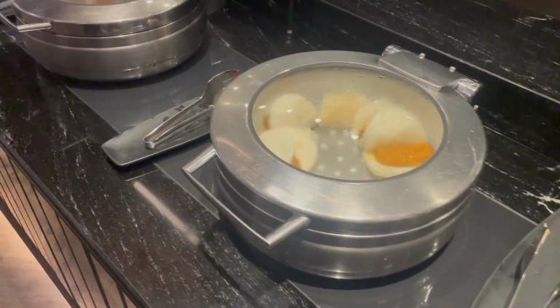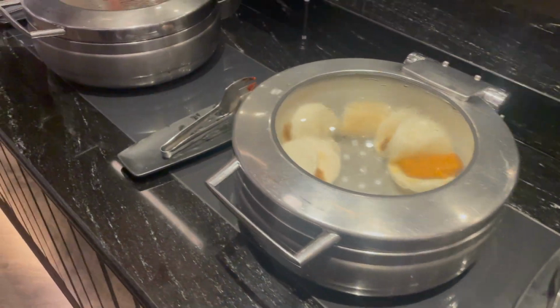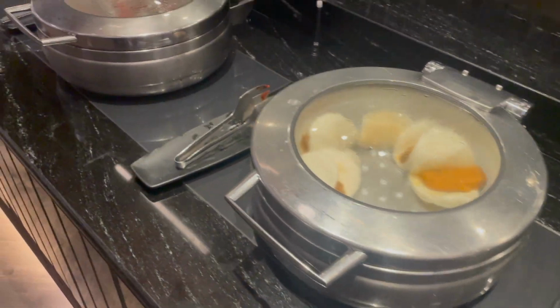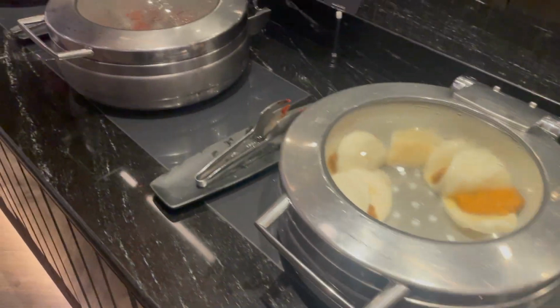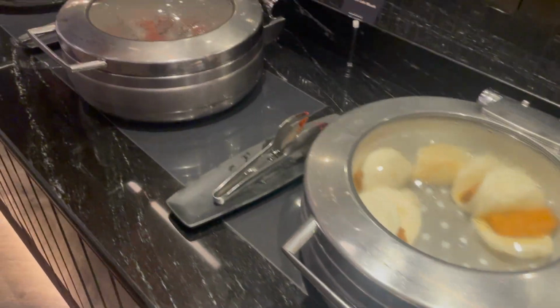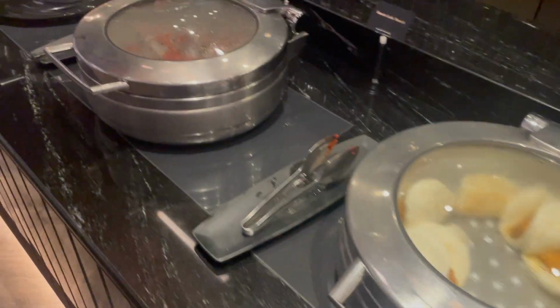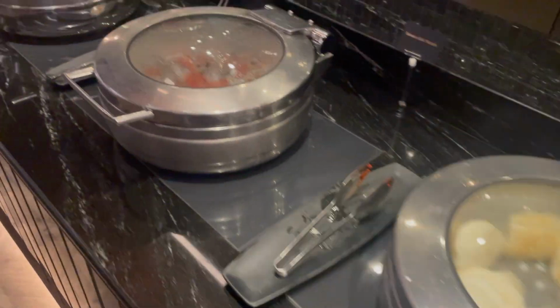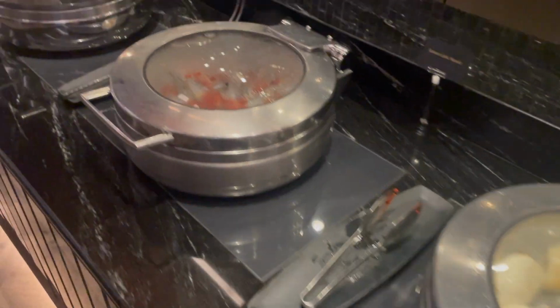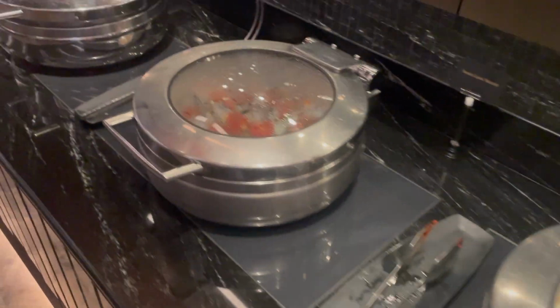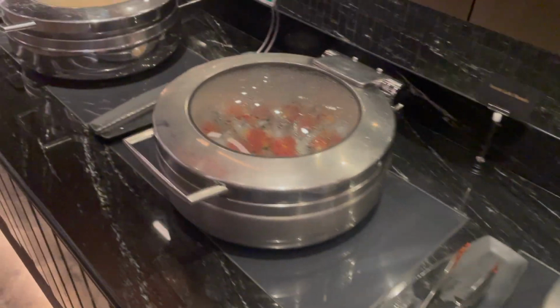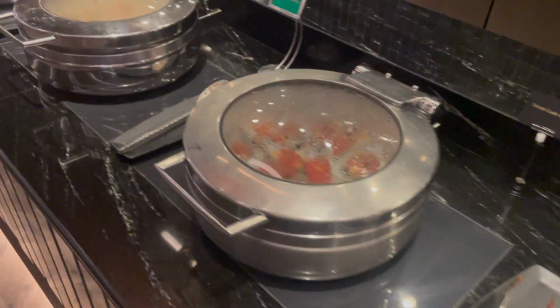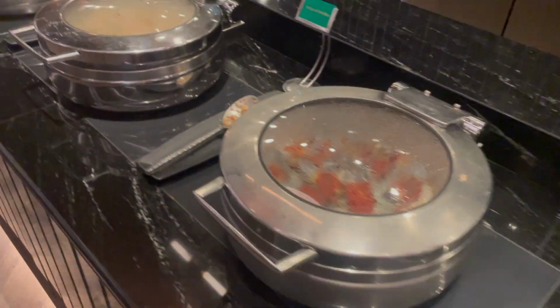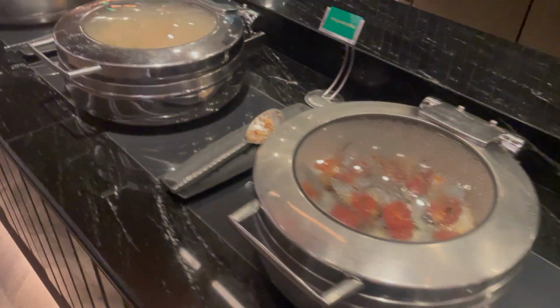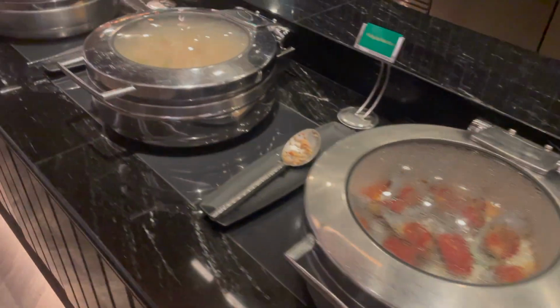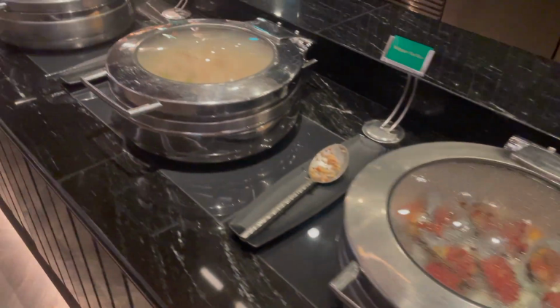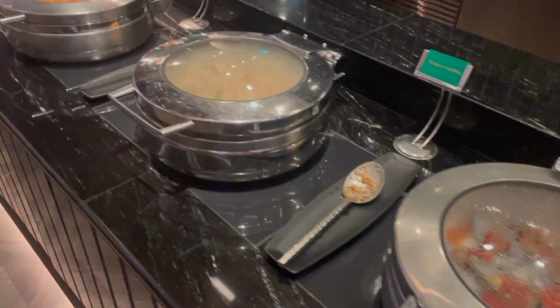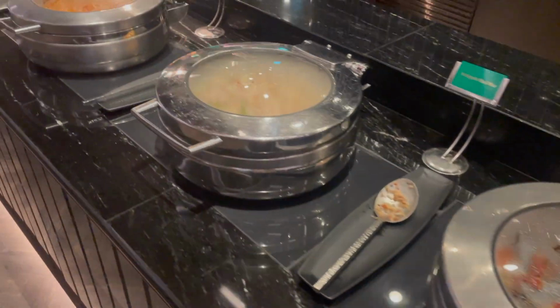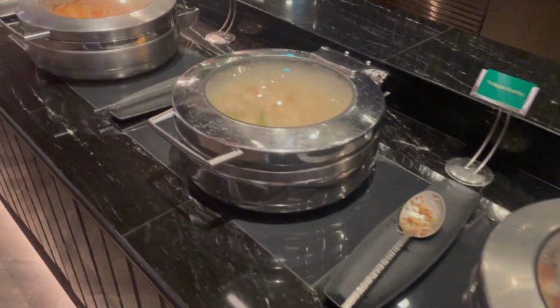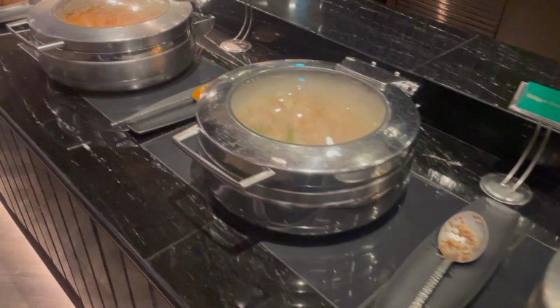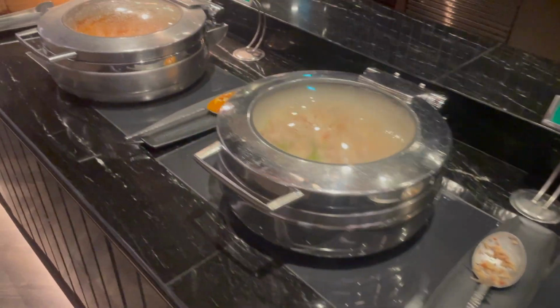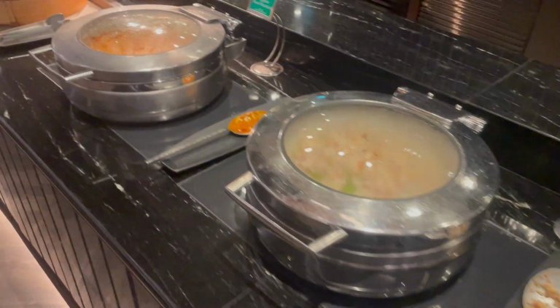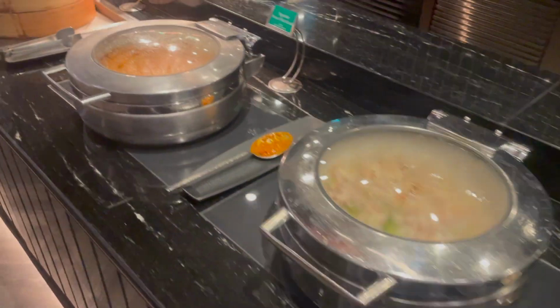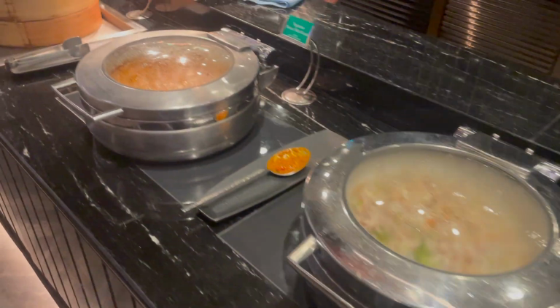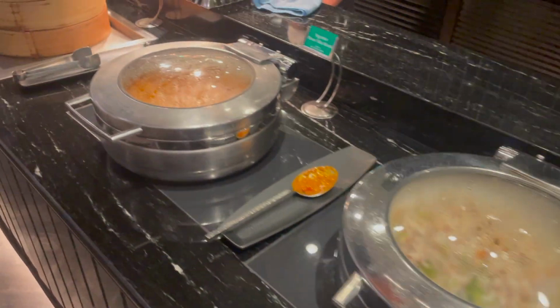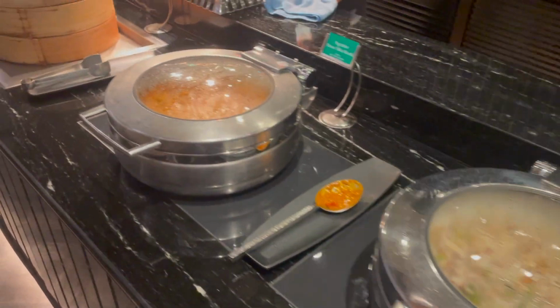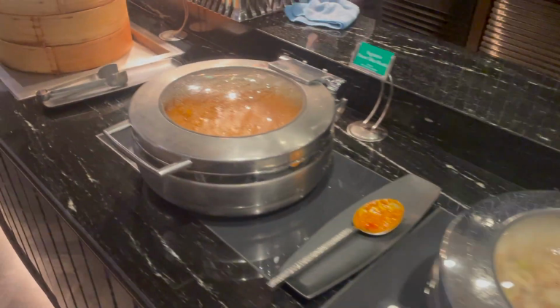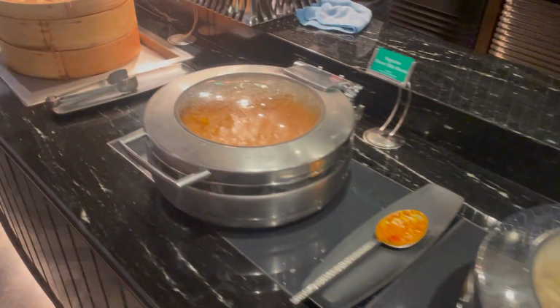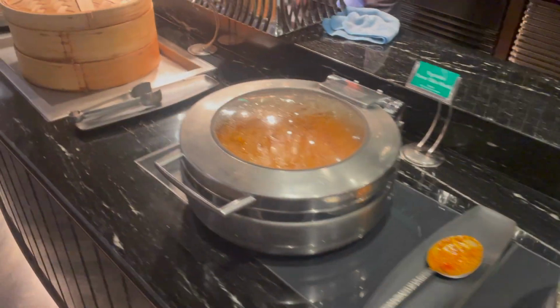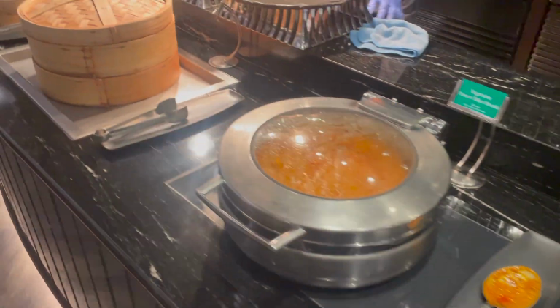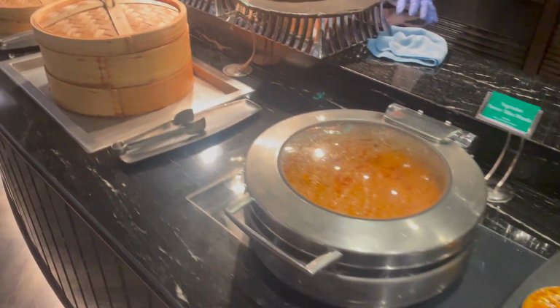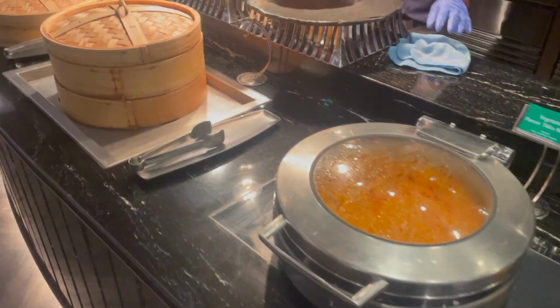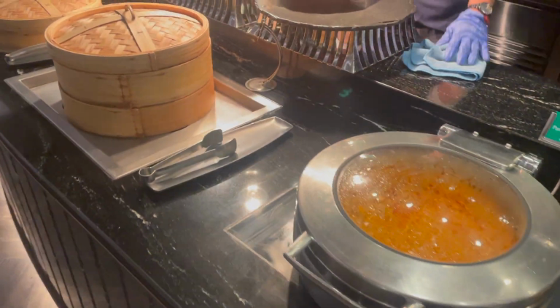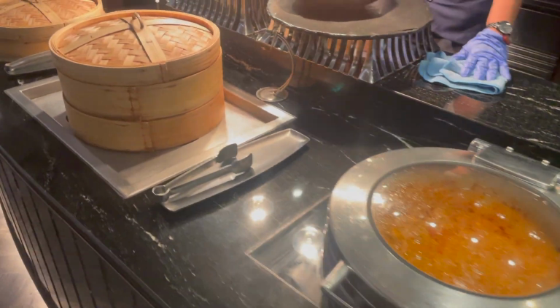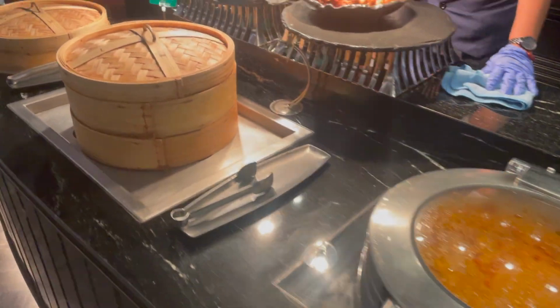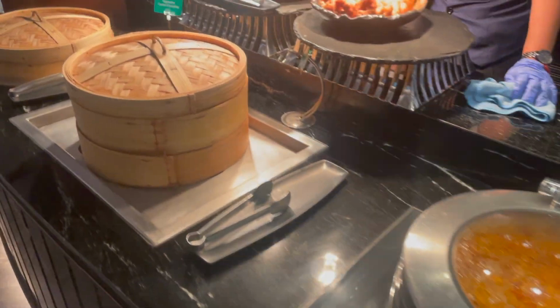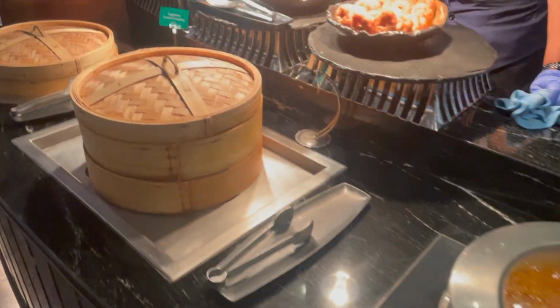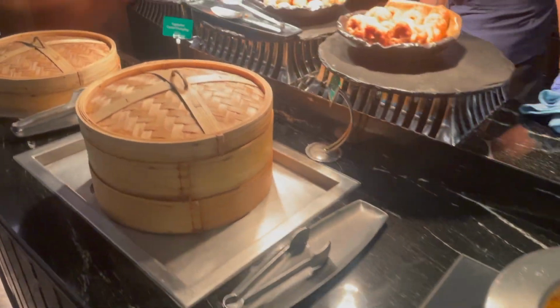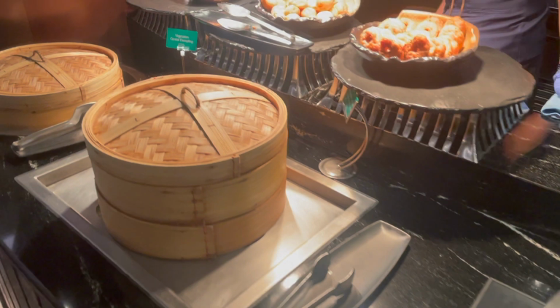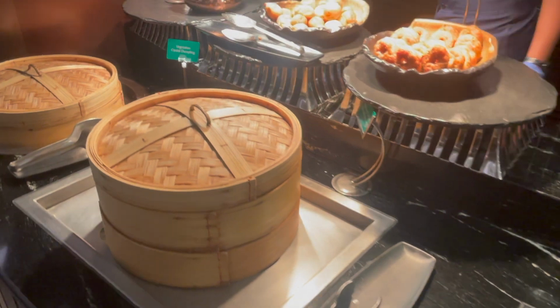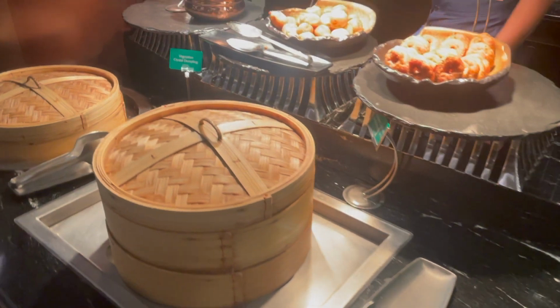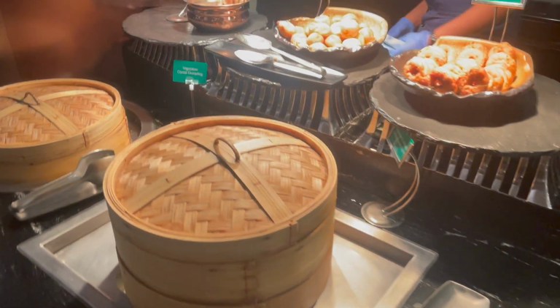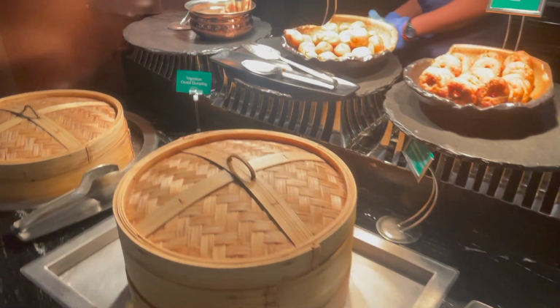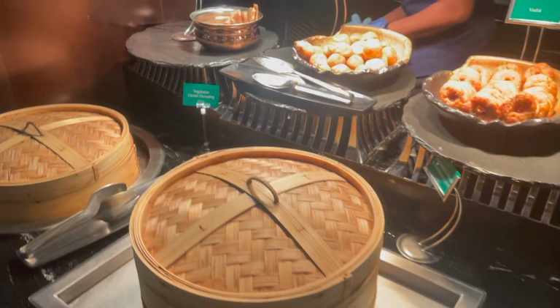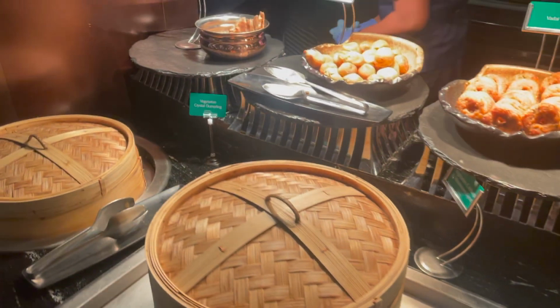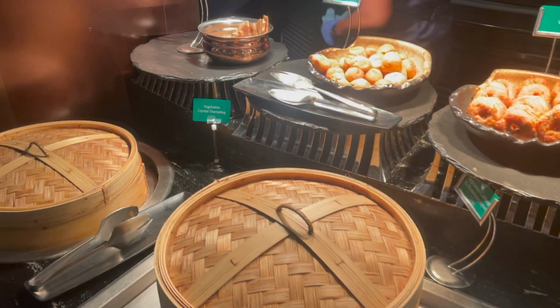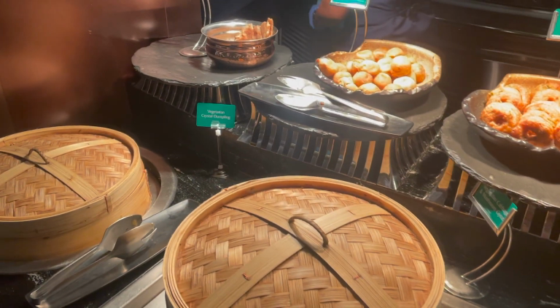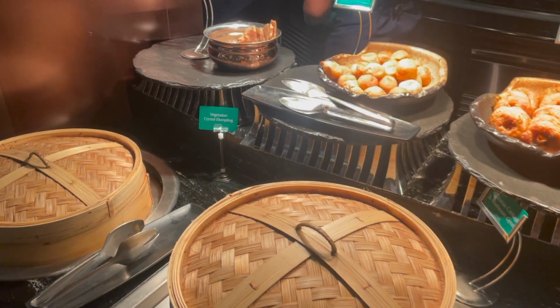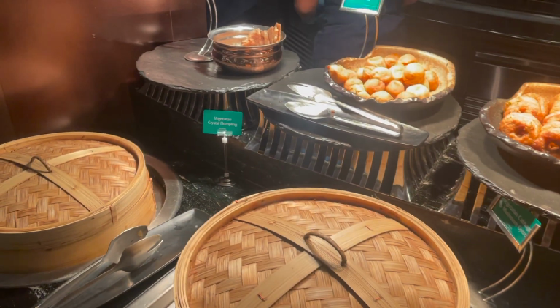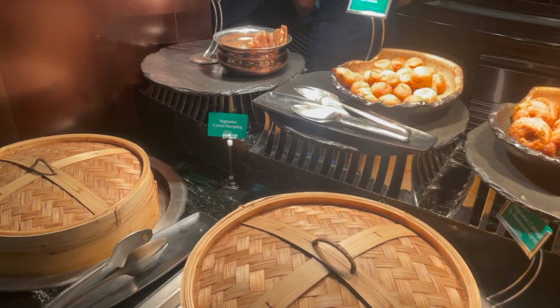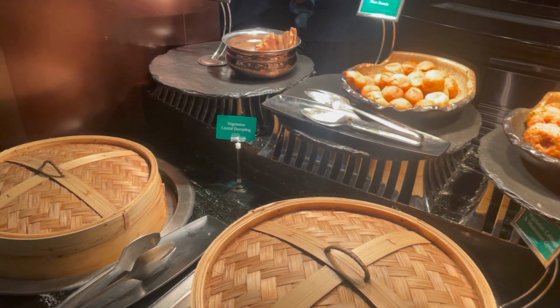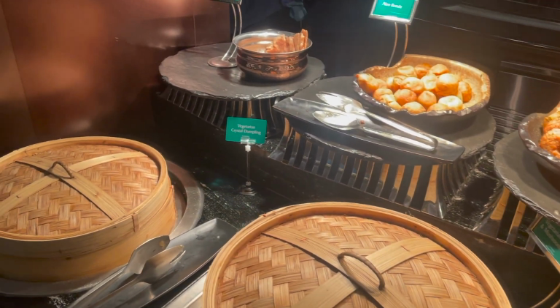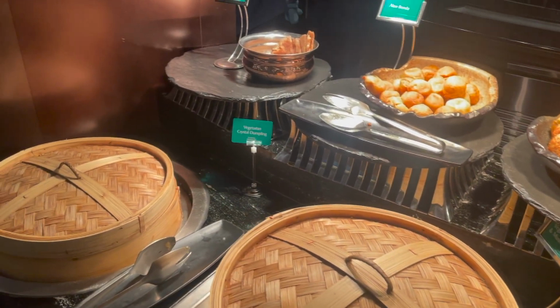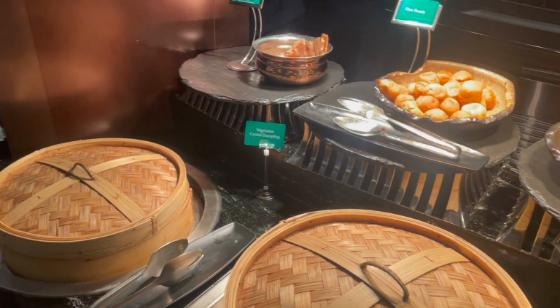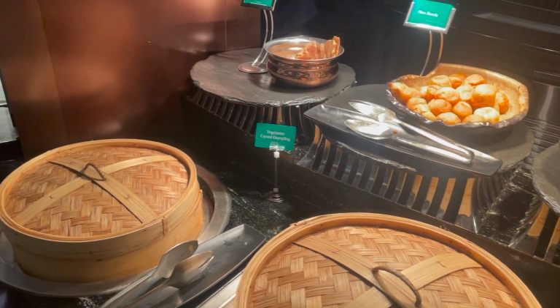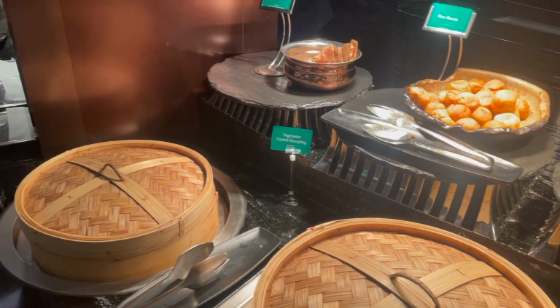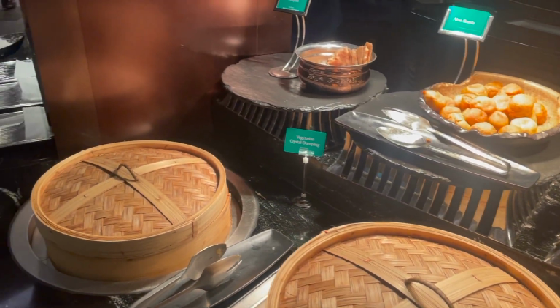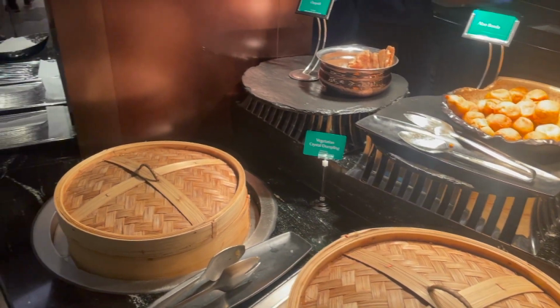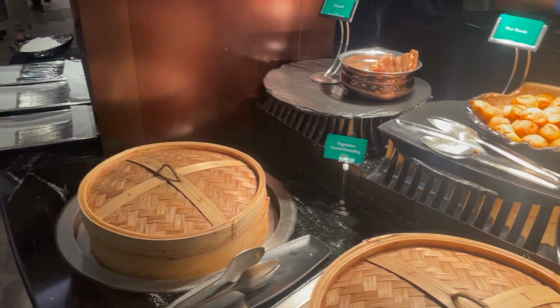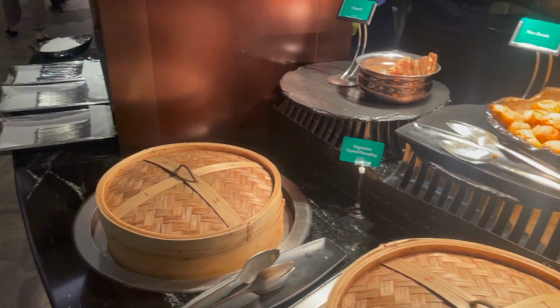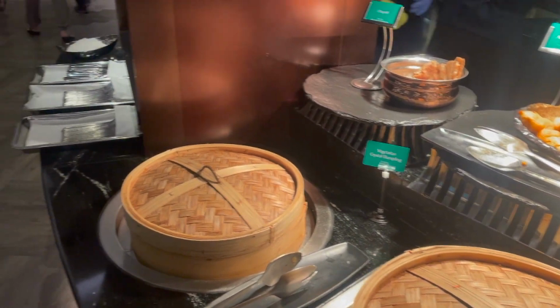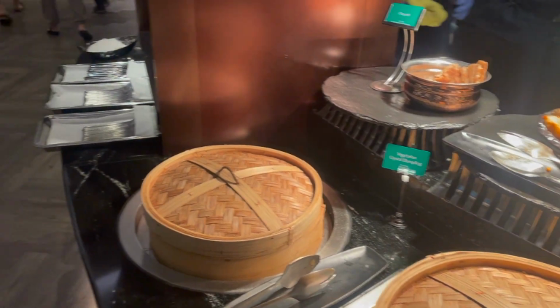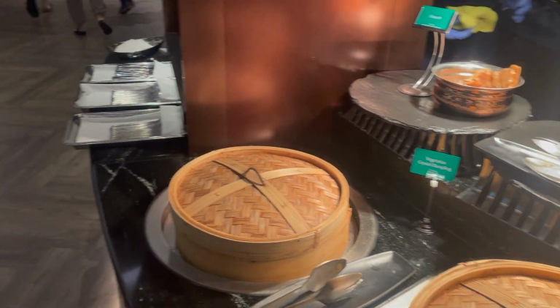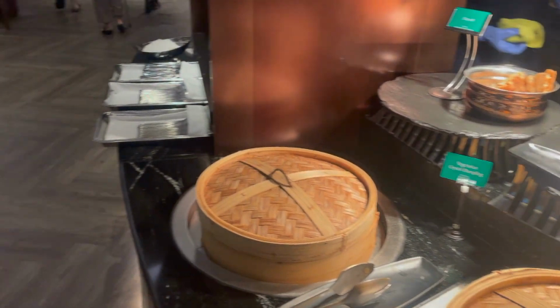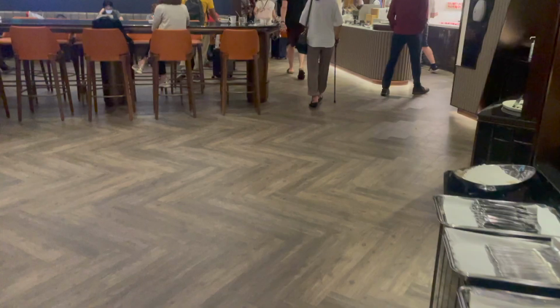So they had like siu mai's, pao's, gobi 65, paneer masala's — everything.